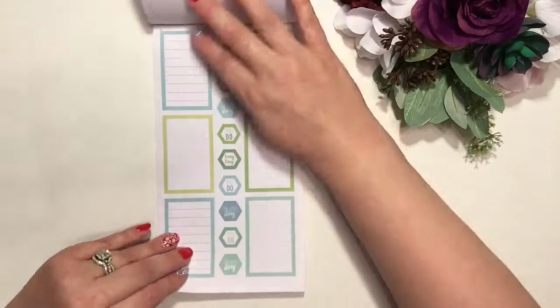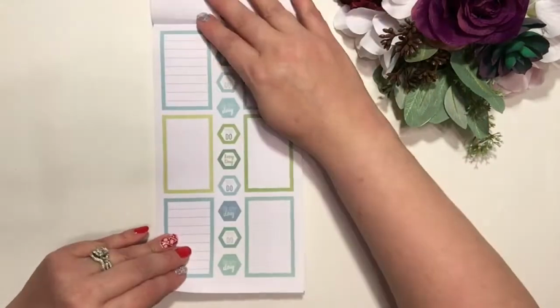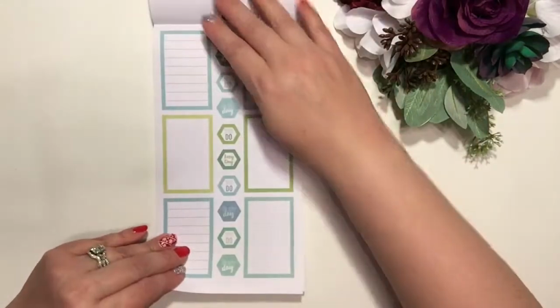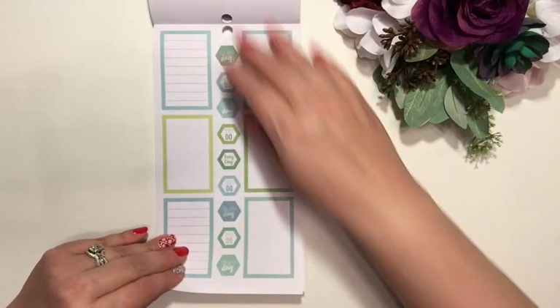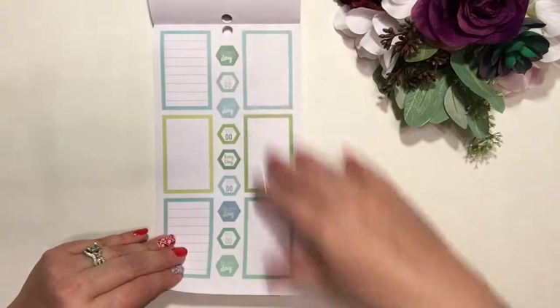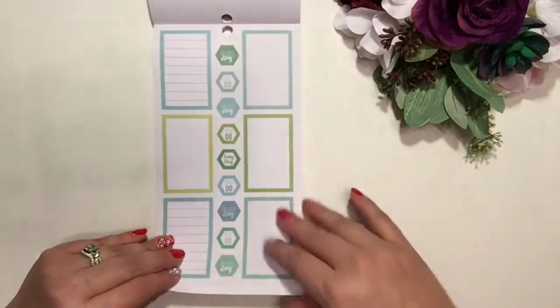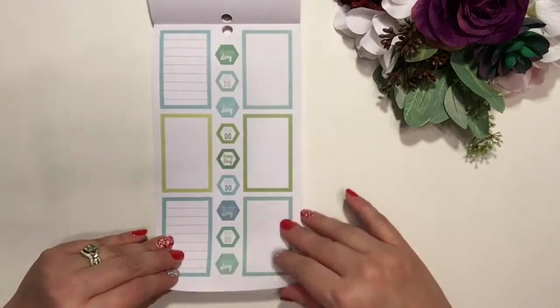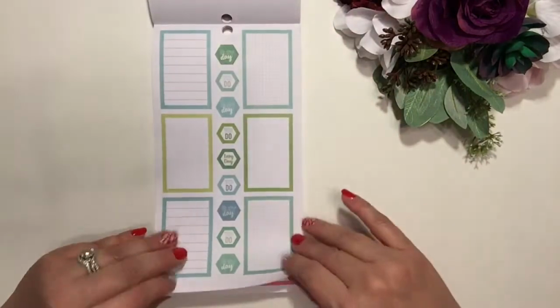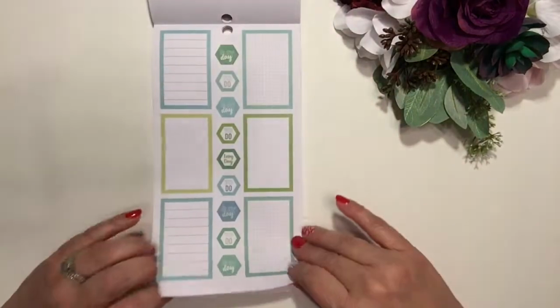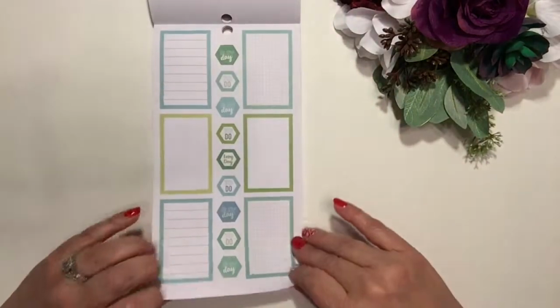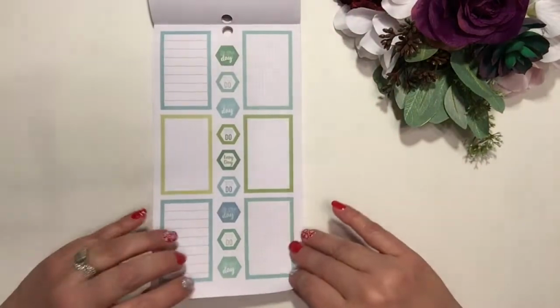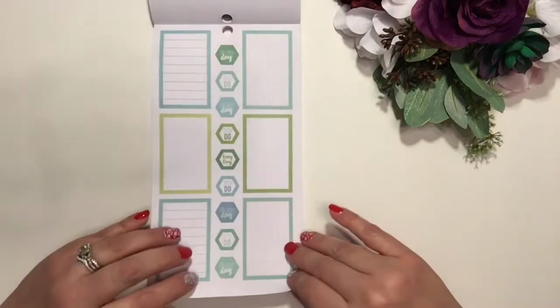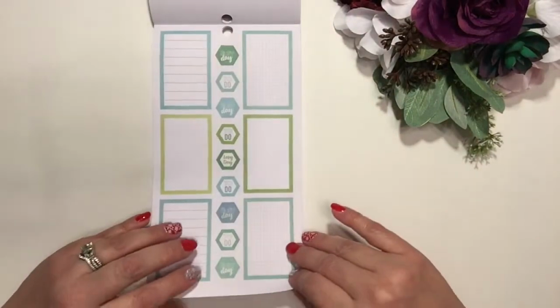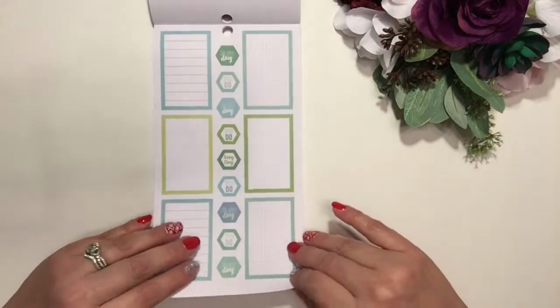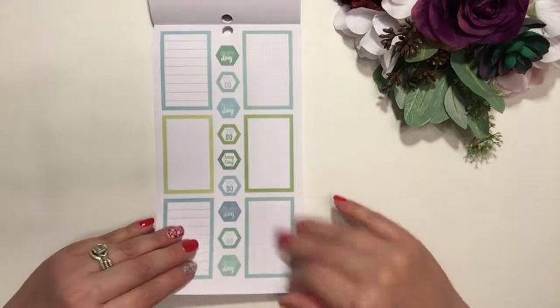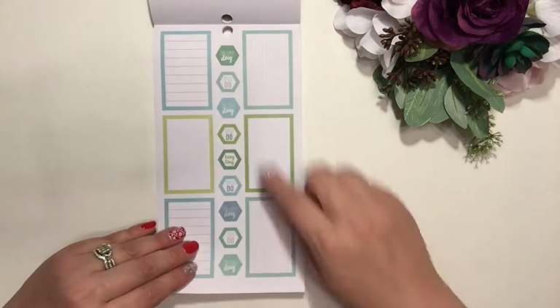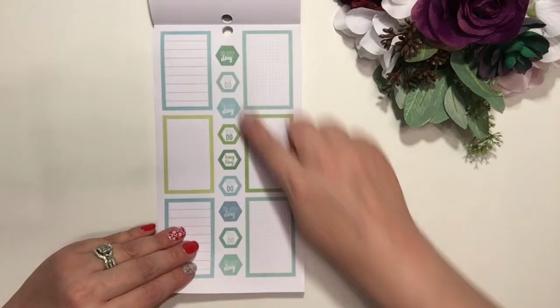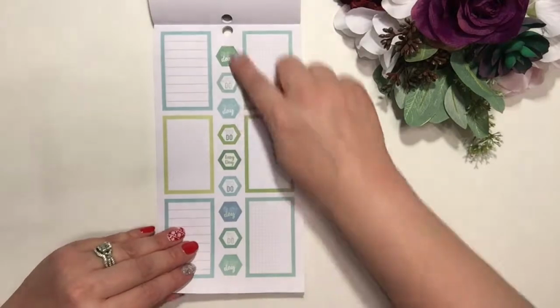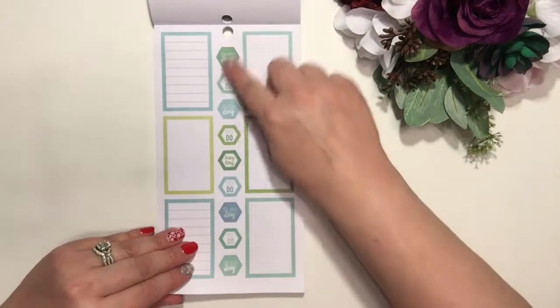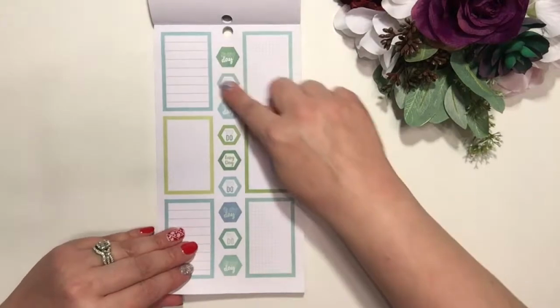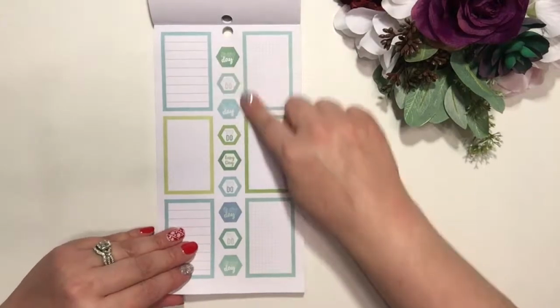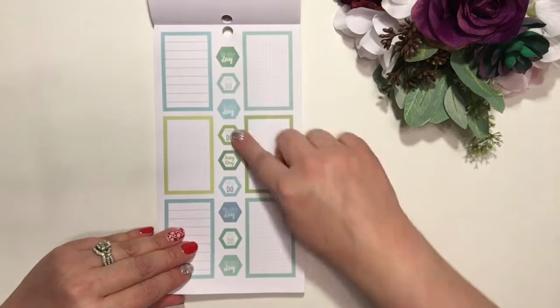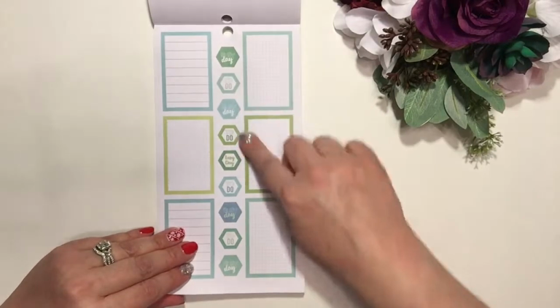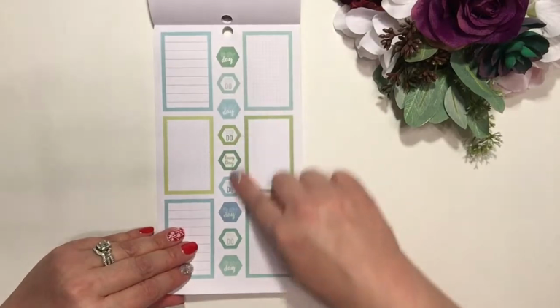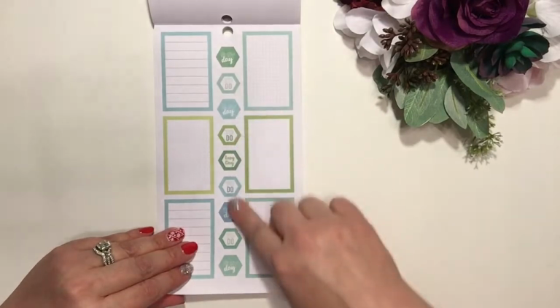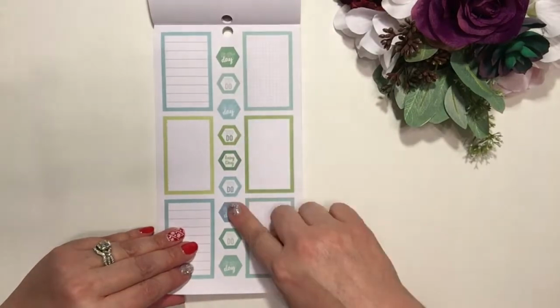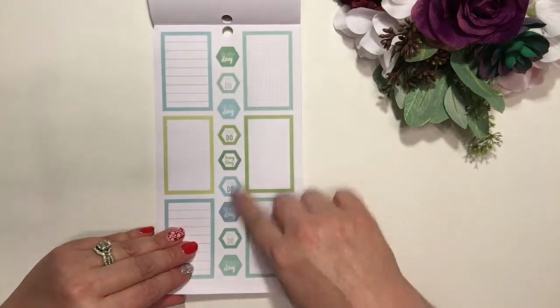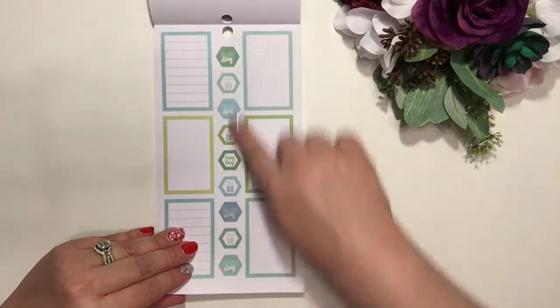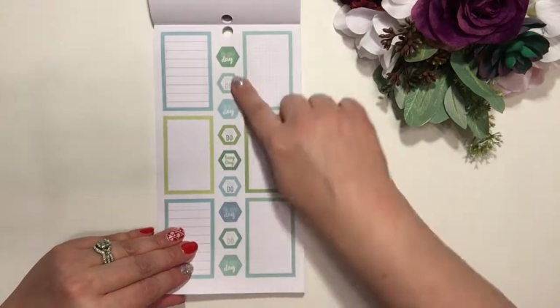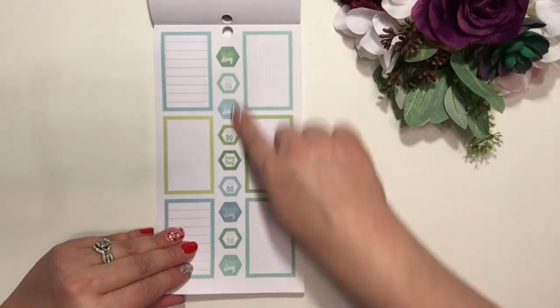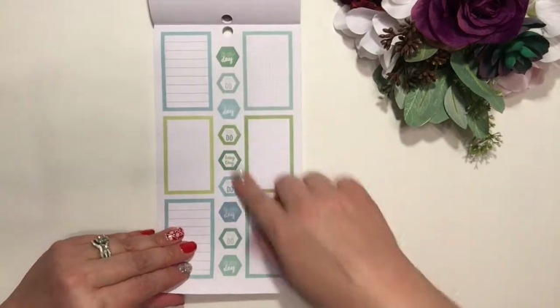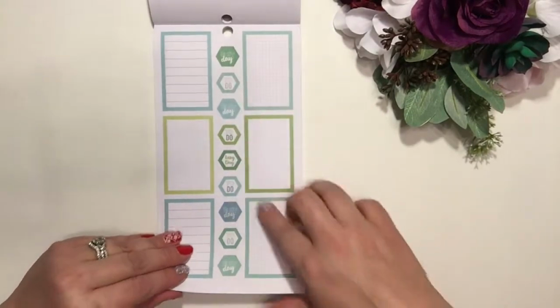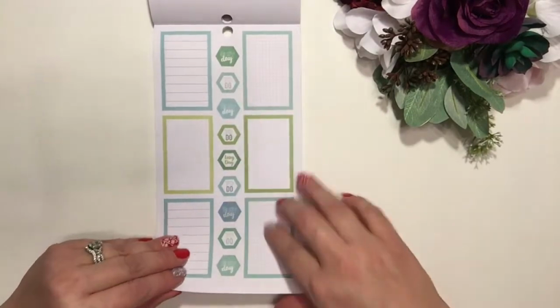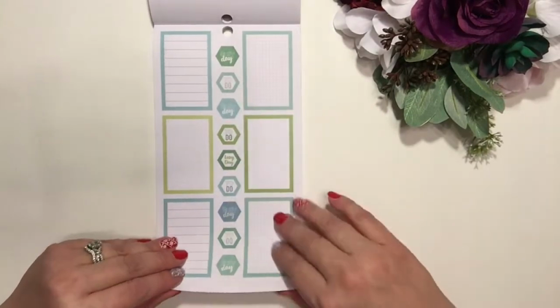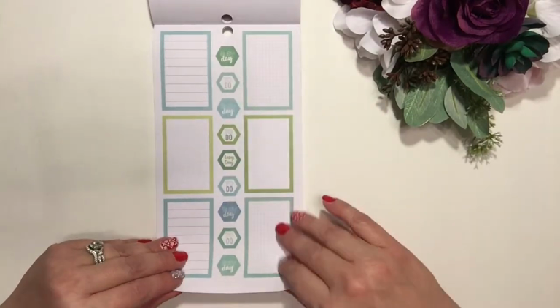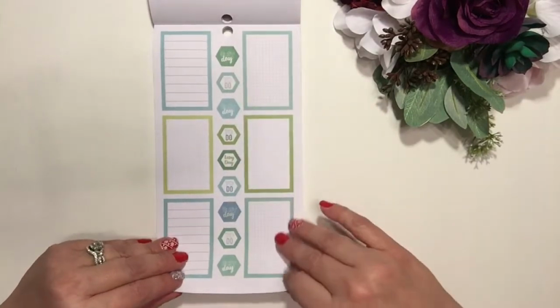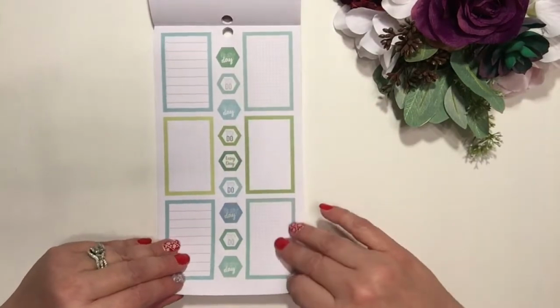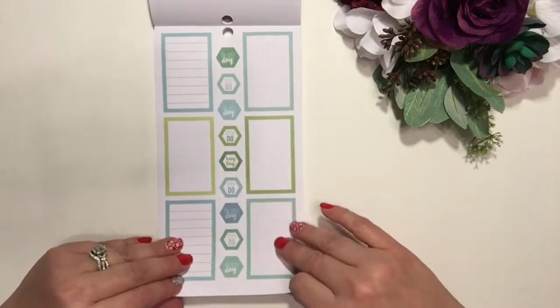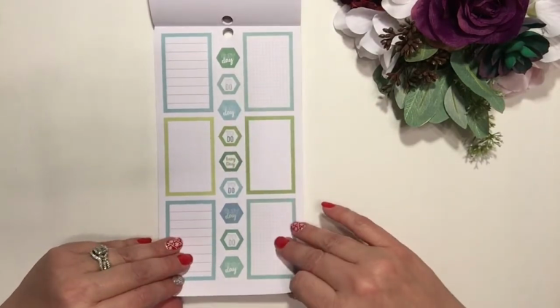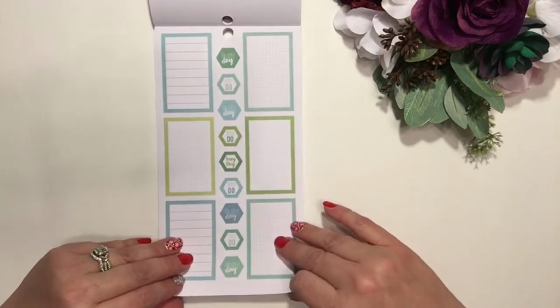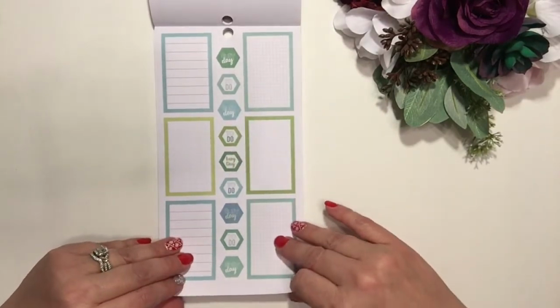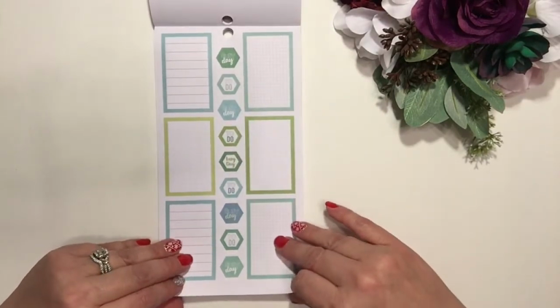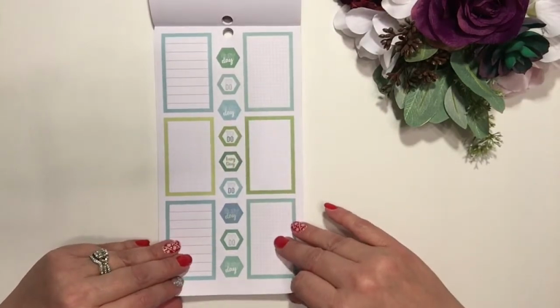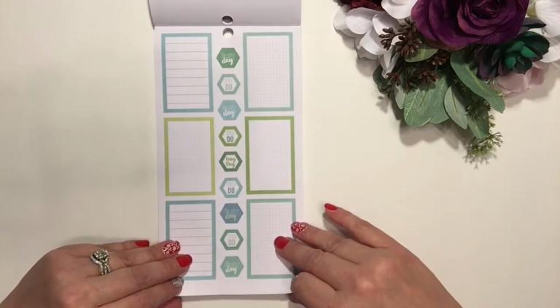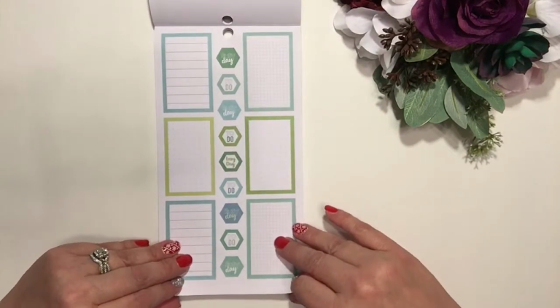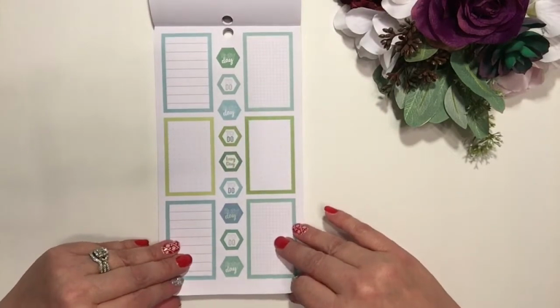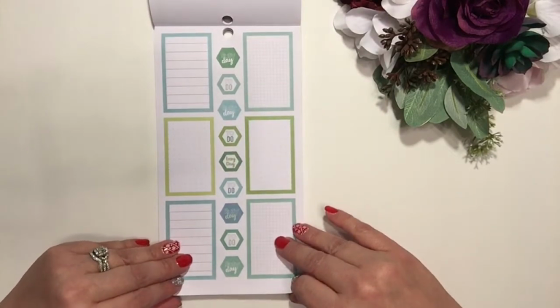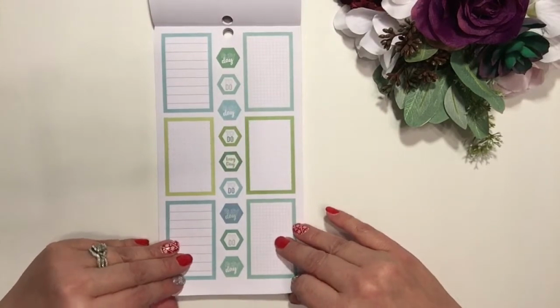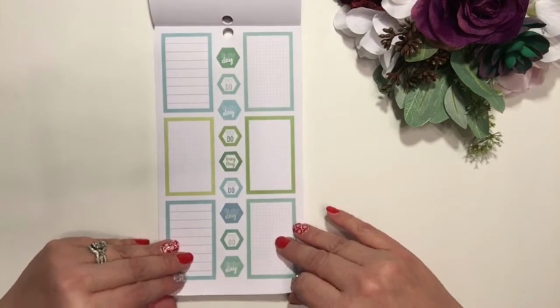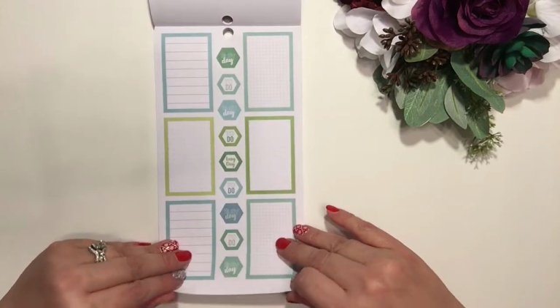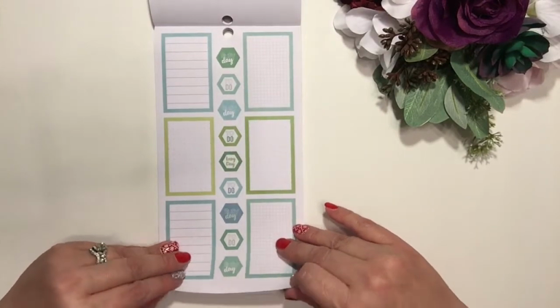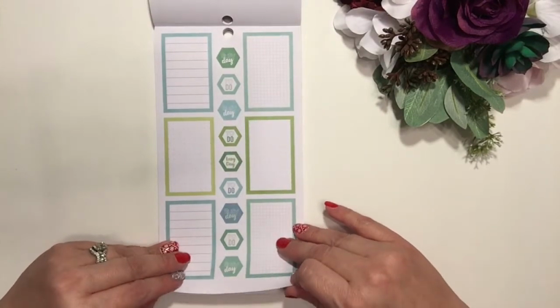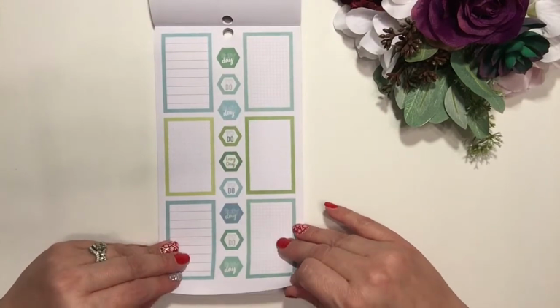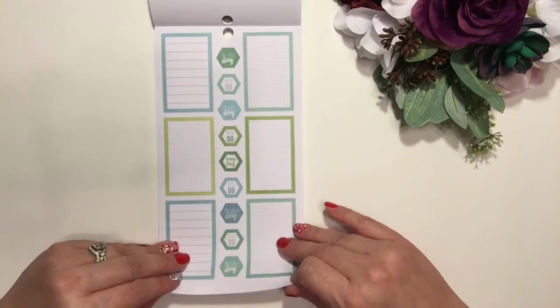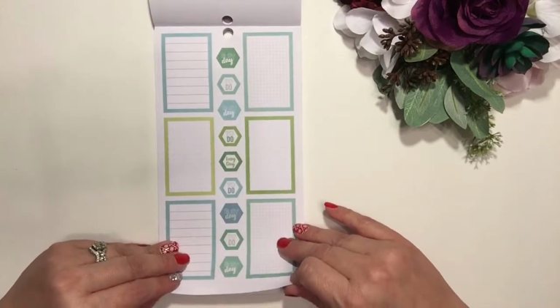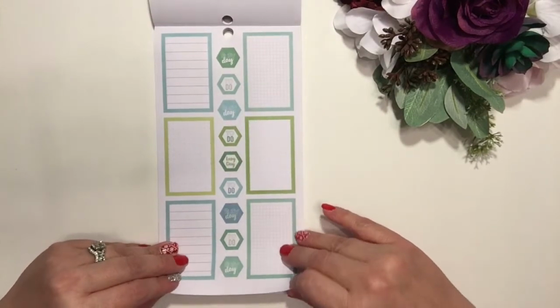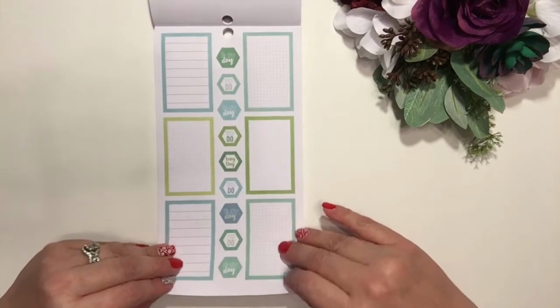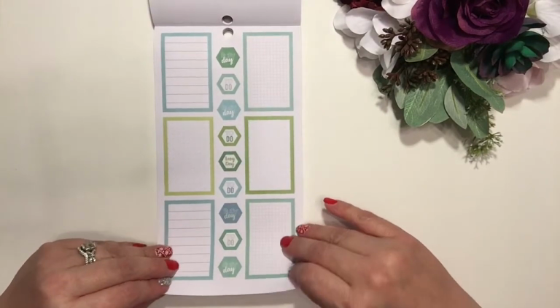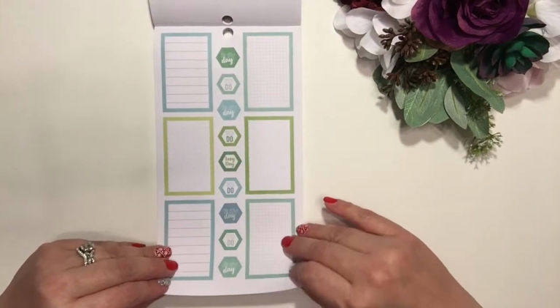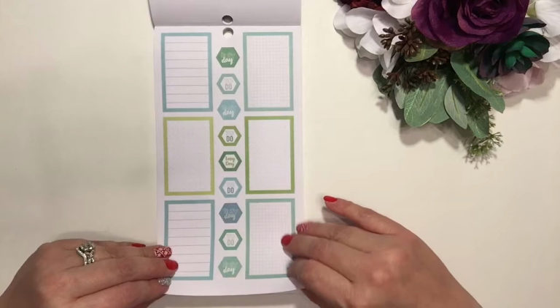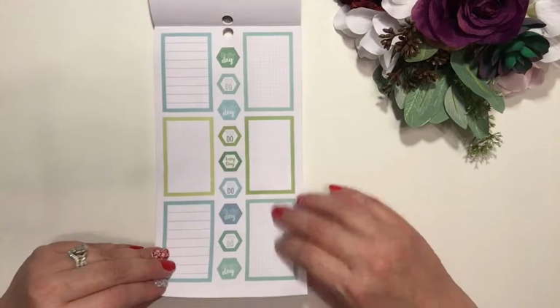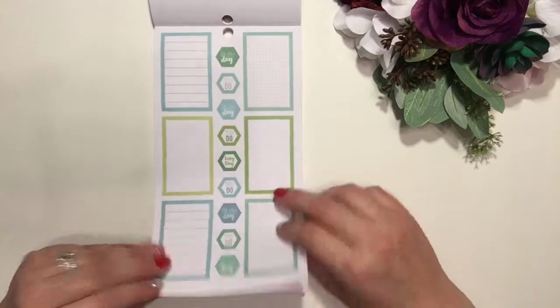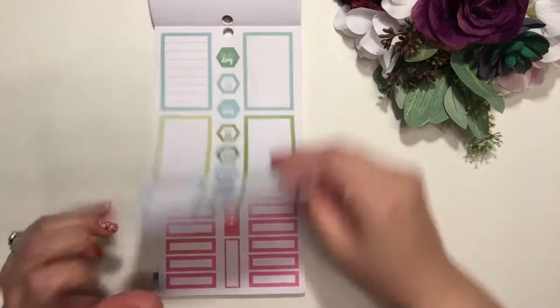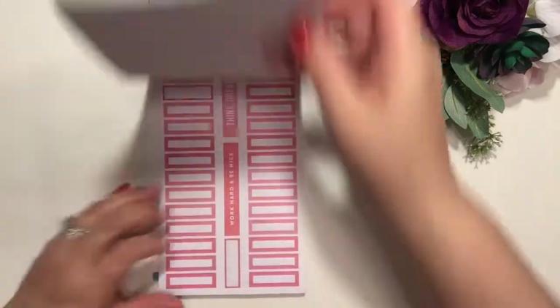And then there are more of that, and this section has 'busy day,' 'to do,' and little hexagon stickers in through here.